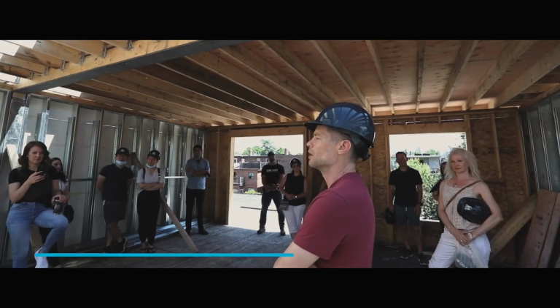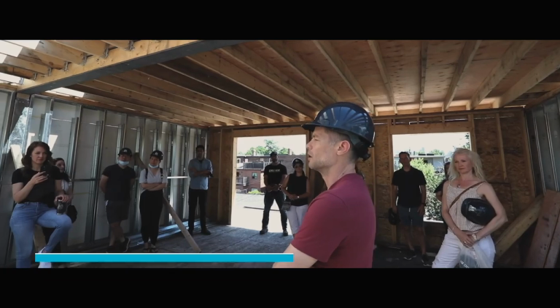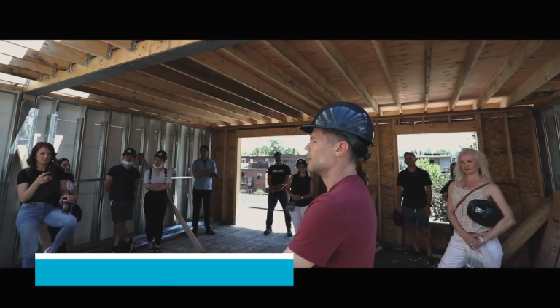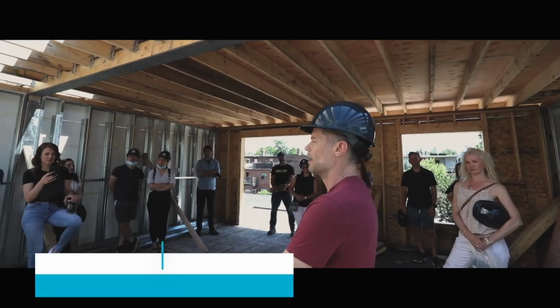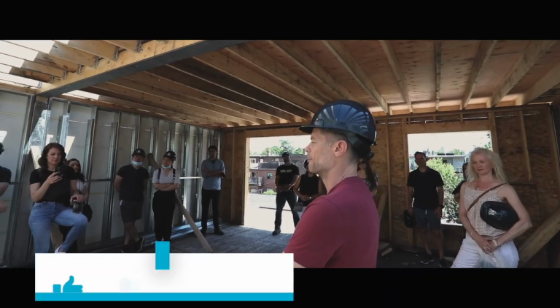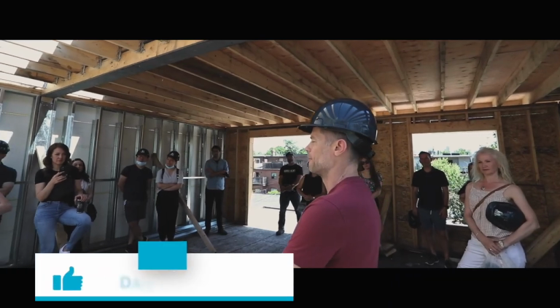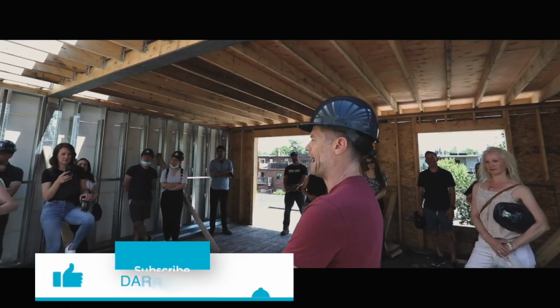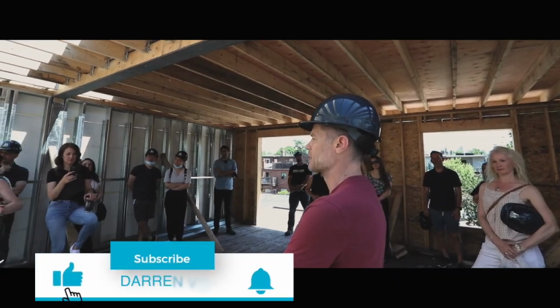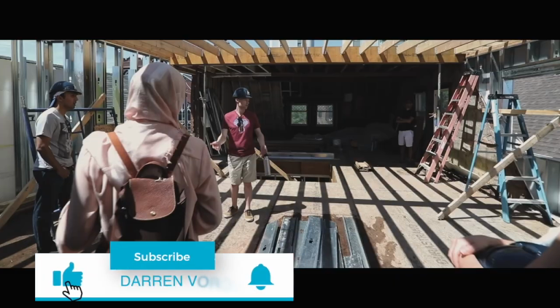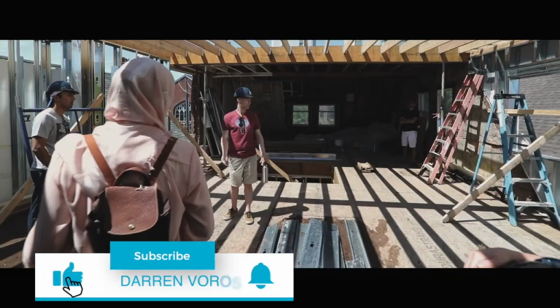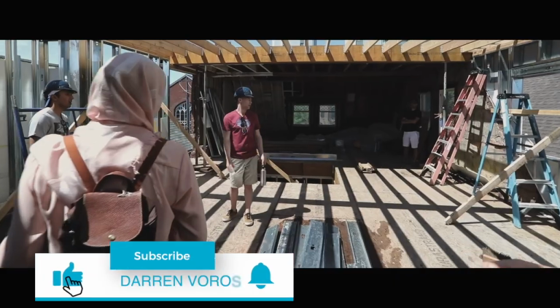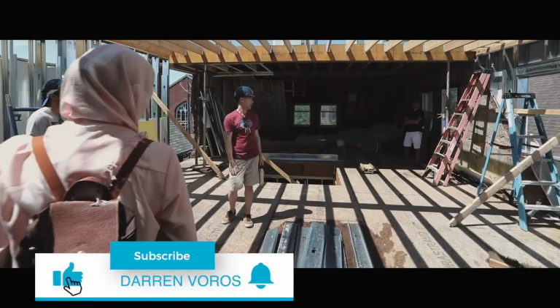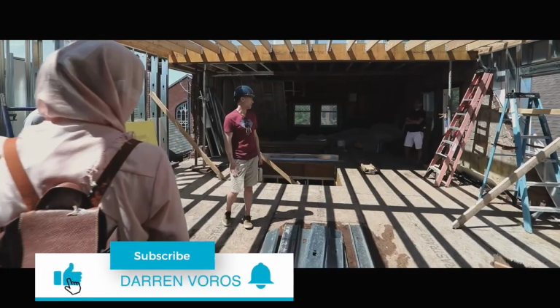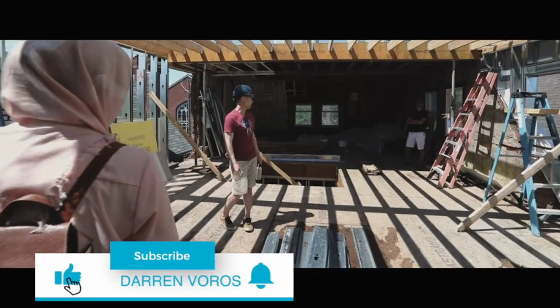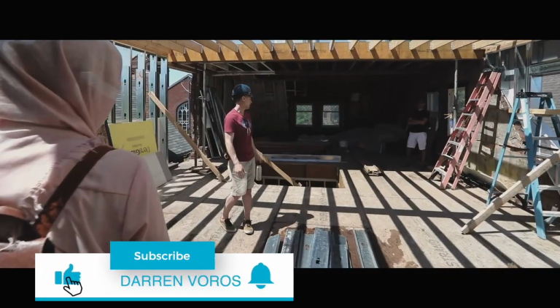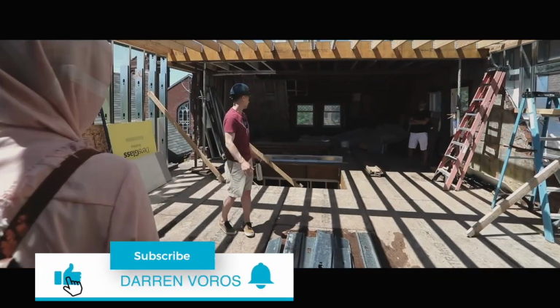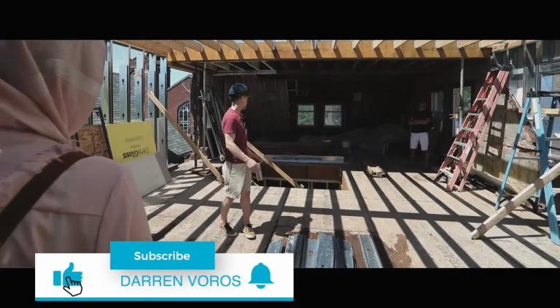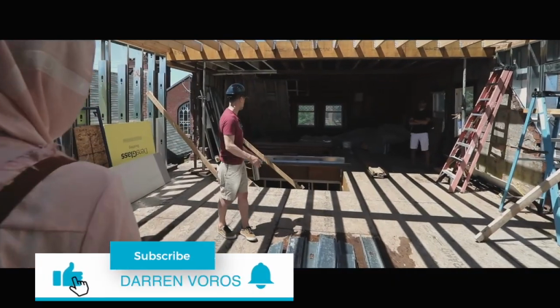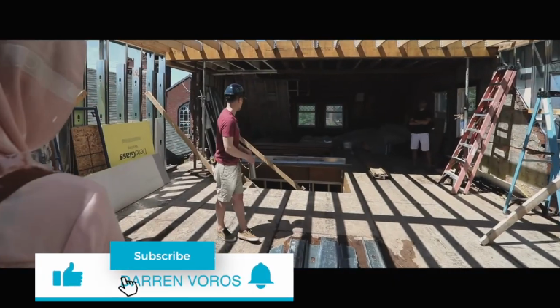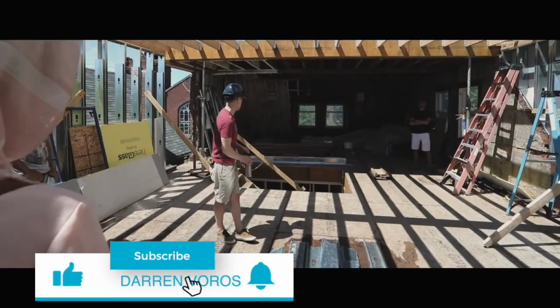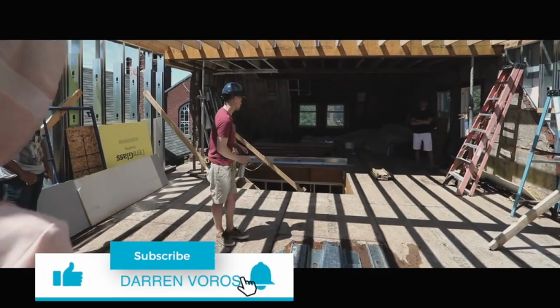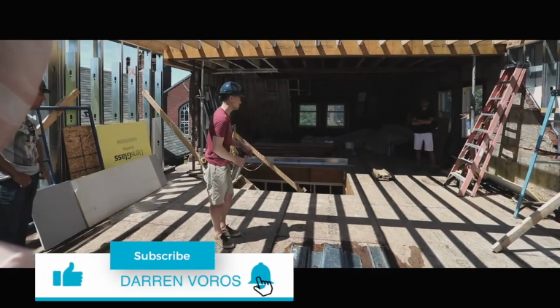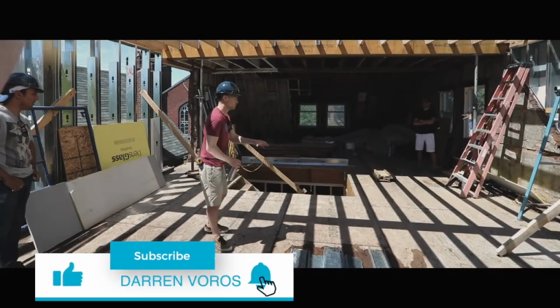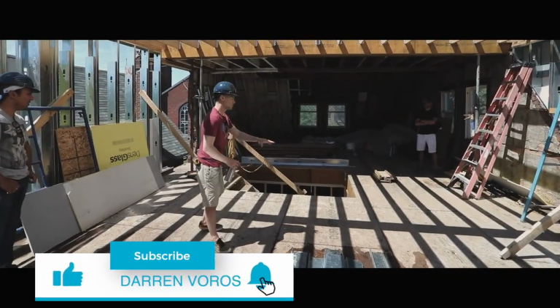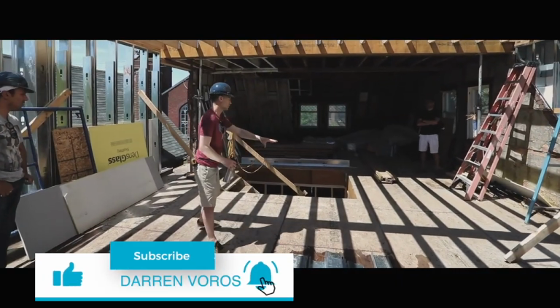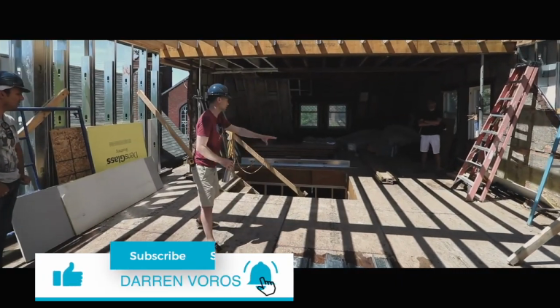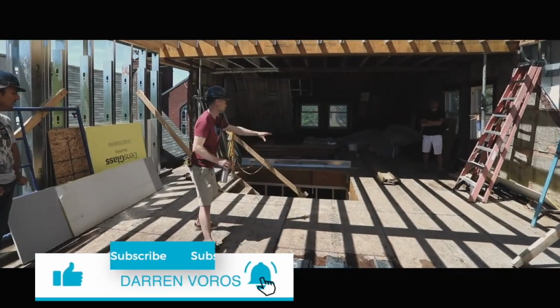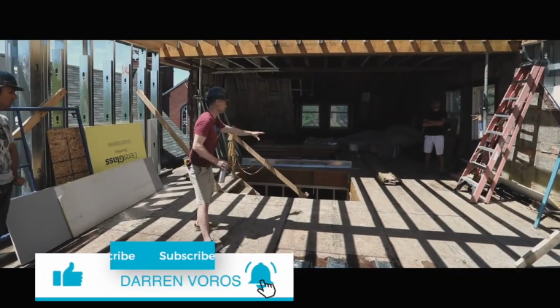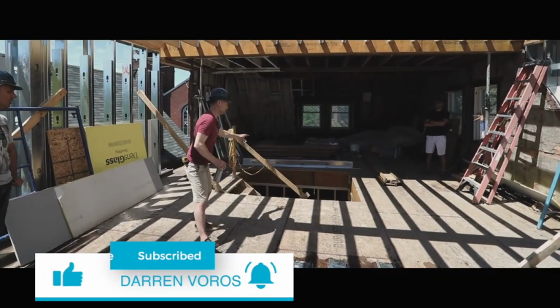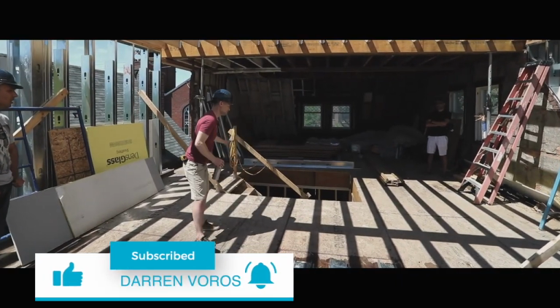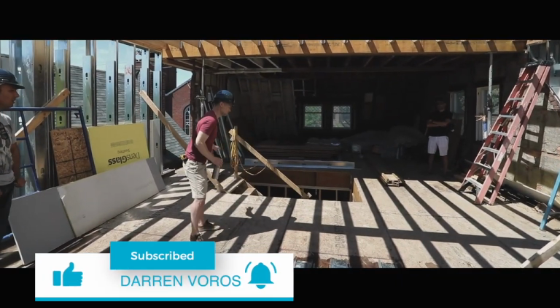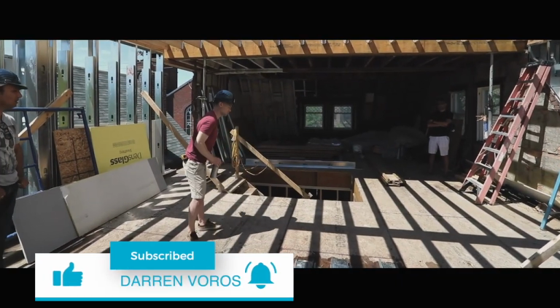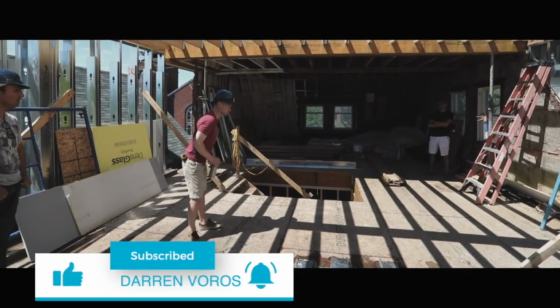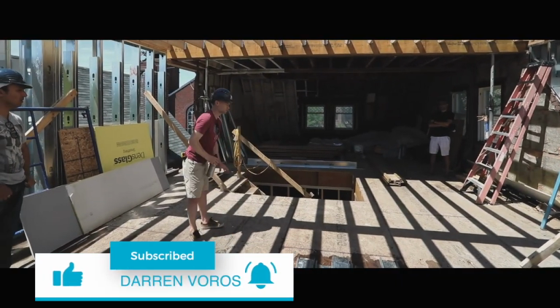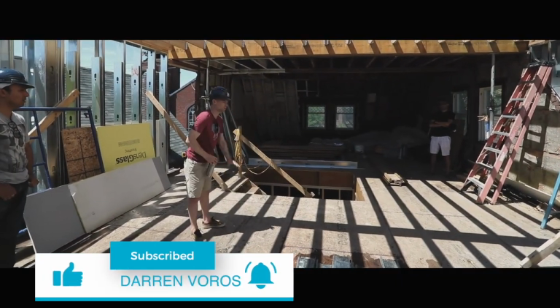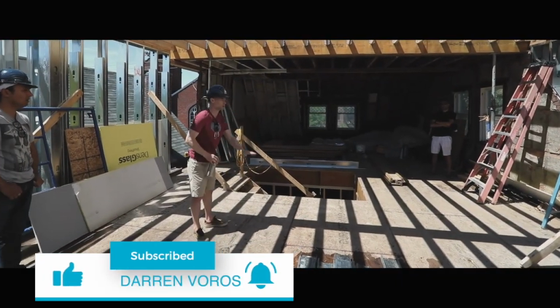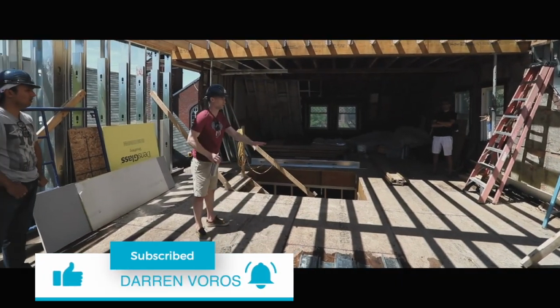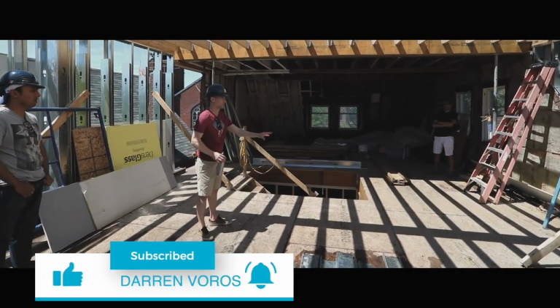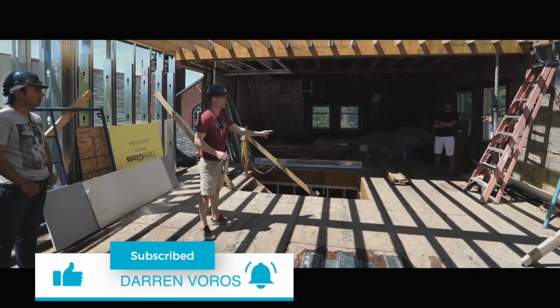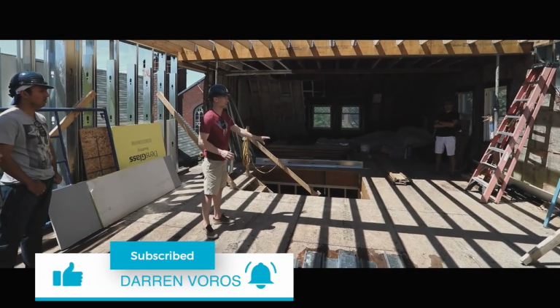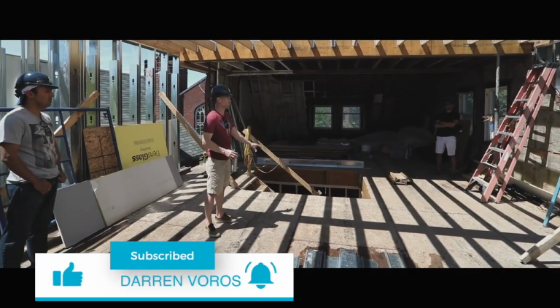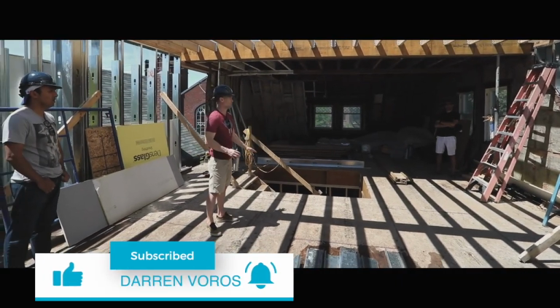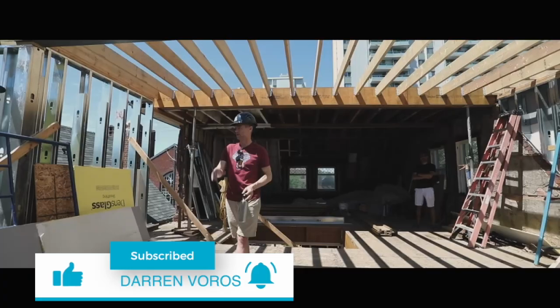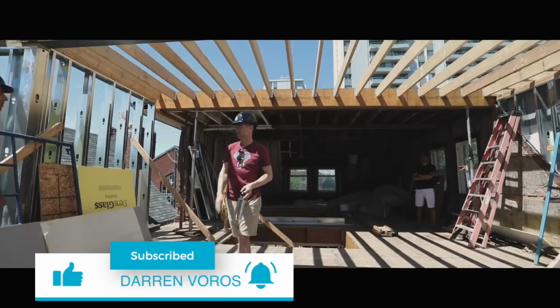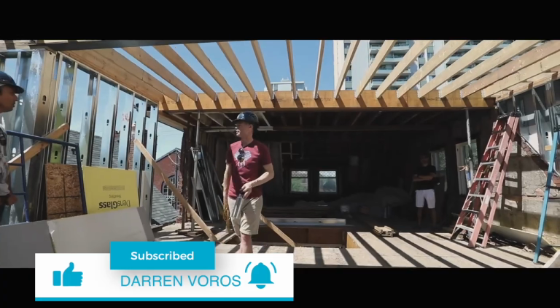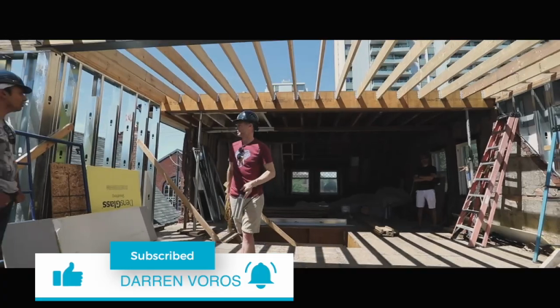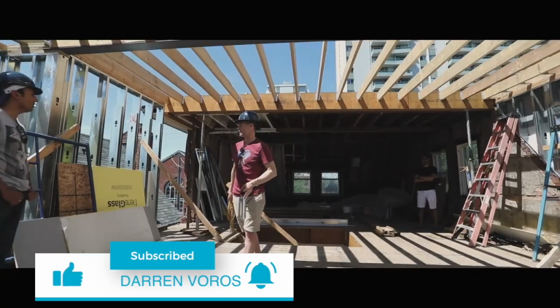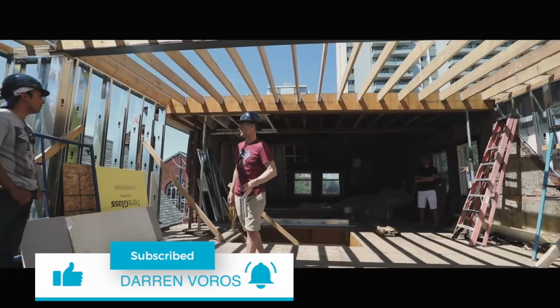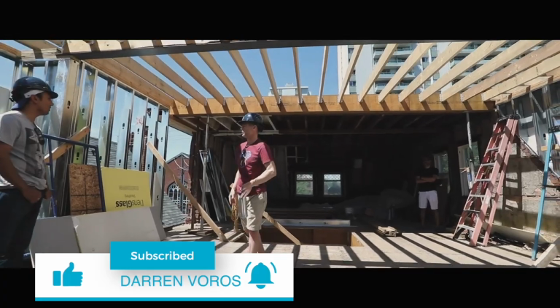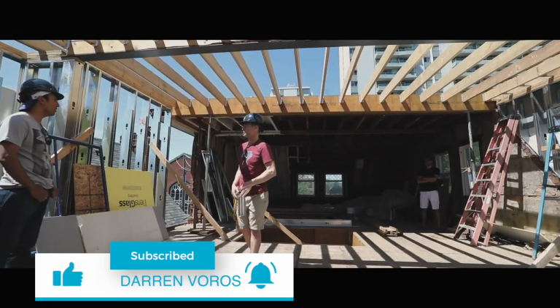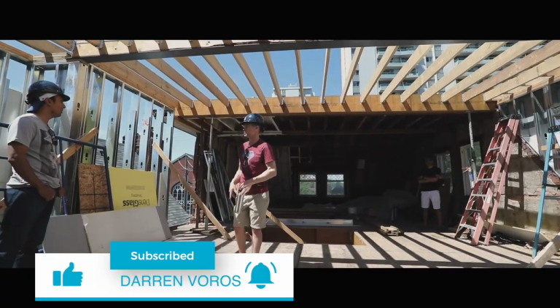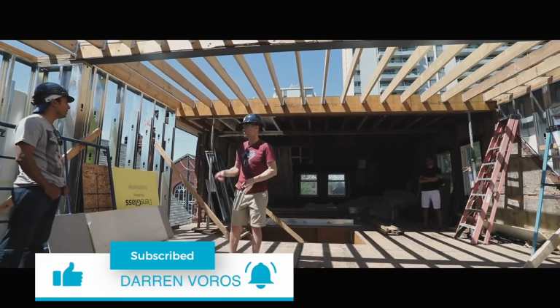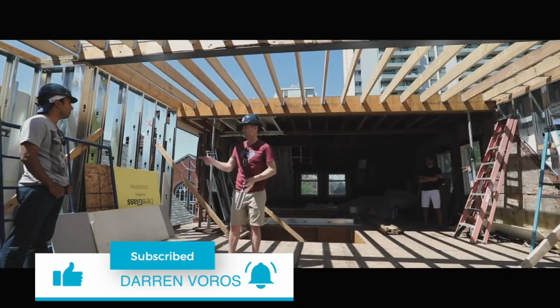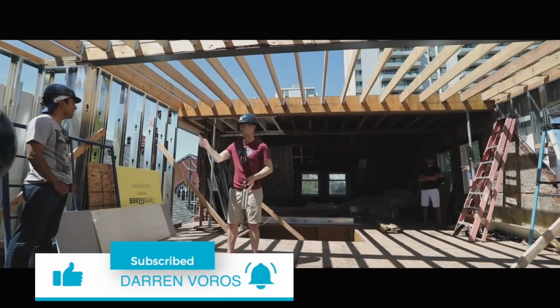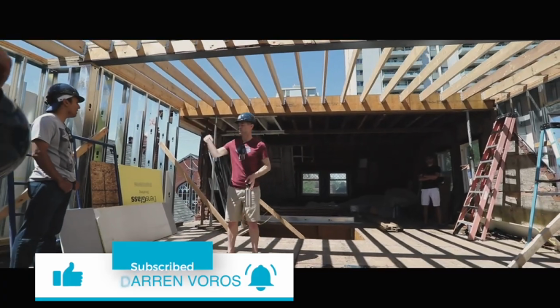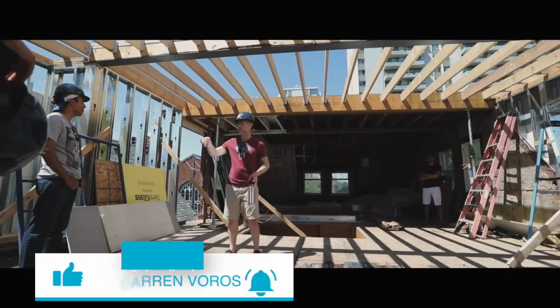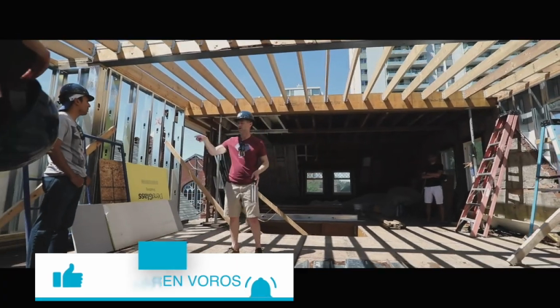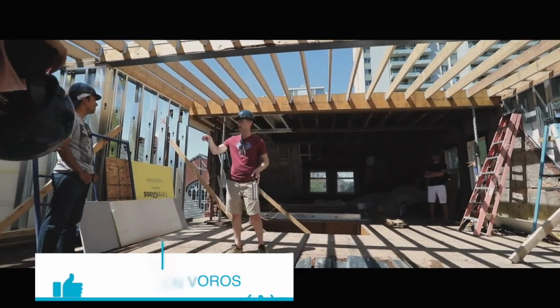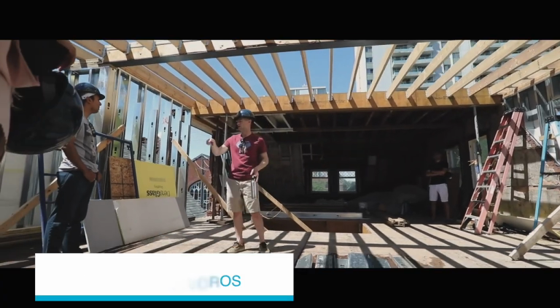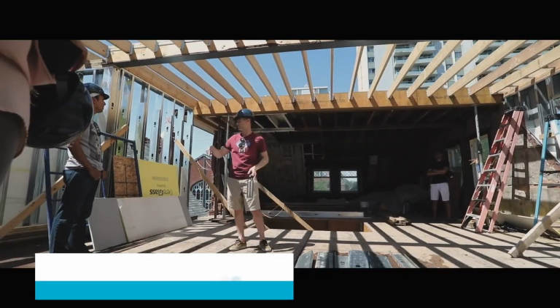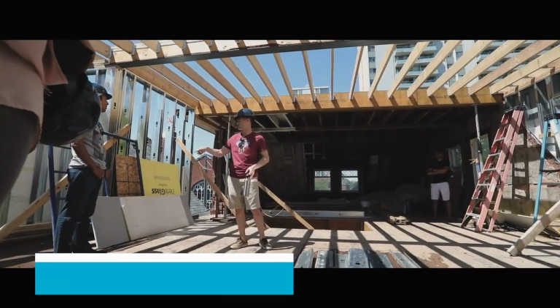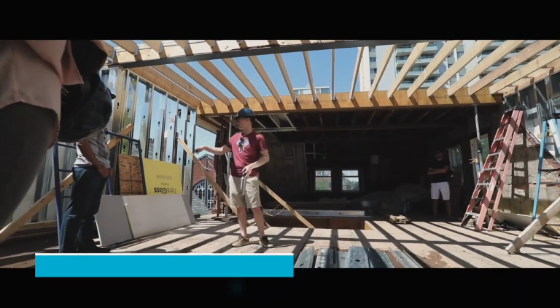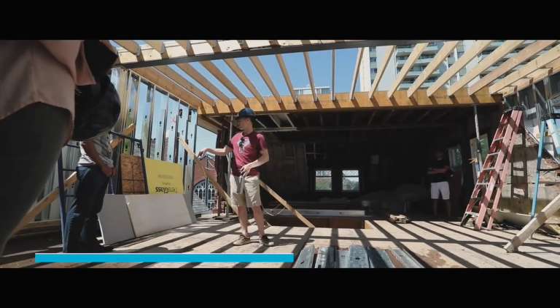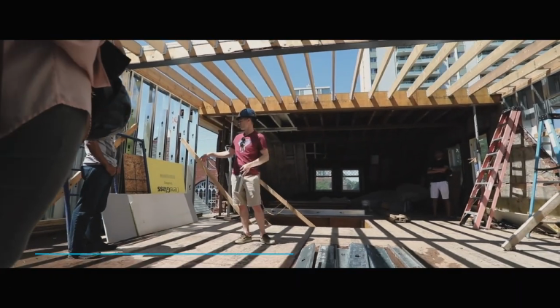Hey, what's up? Darren Voros here. My mission is to help you reduce your real estate education time from months to minutes. Subscribe, not to miss what's coming.